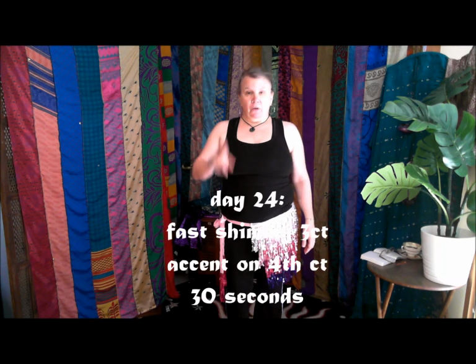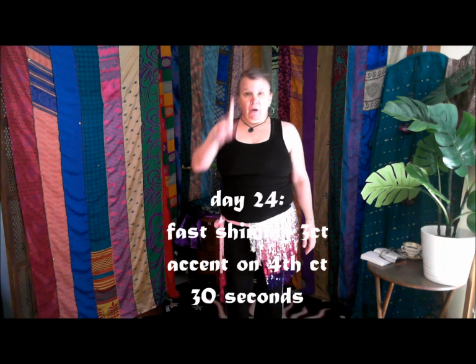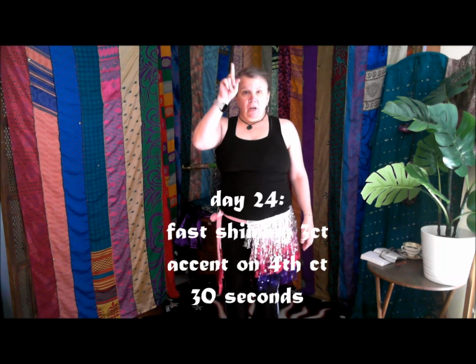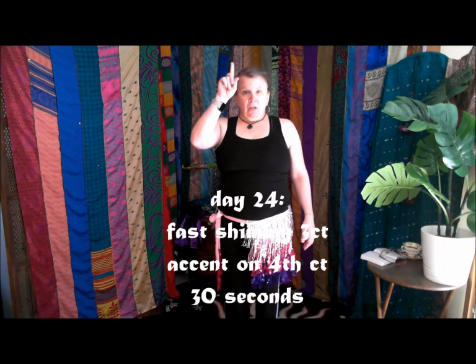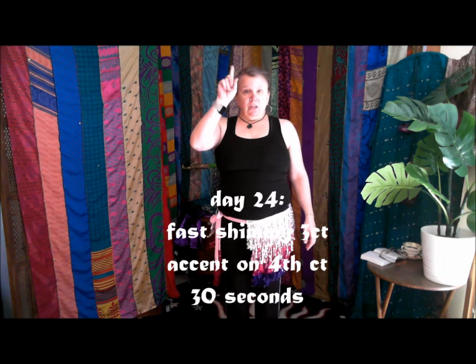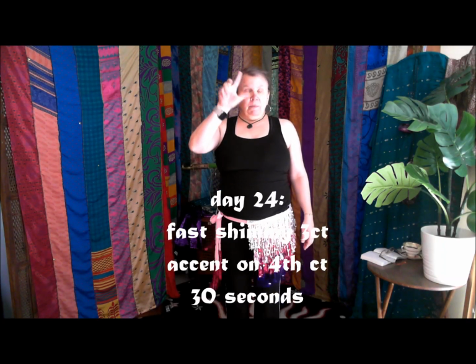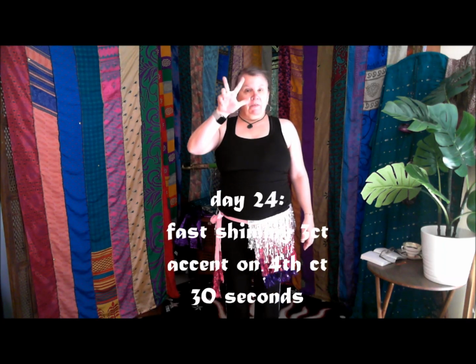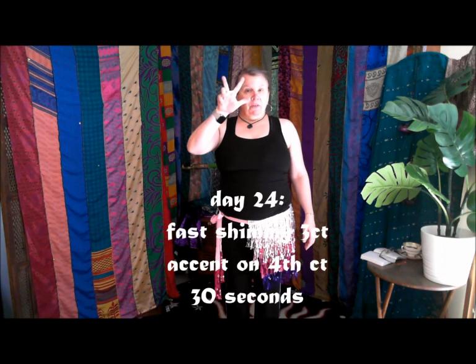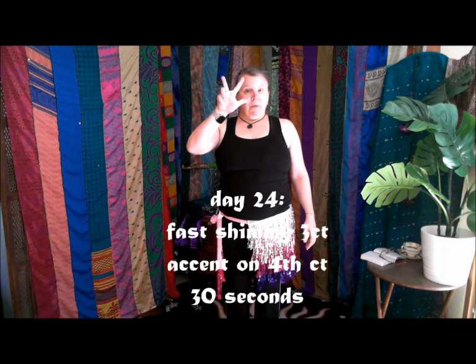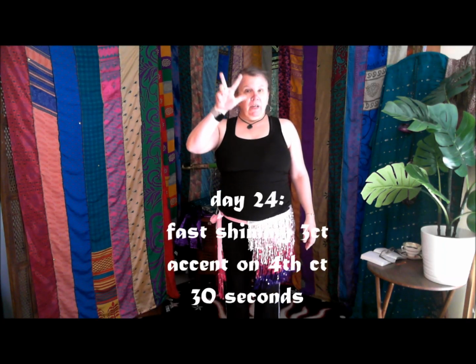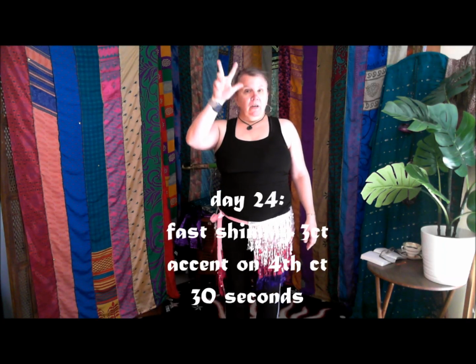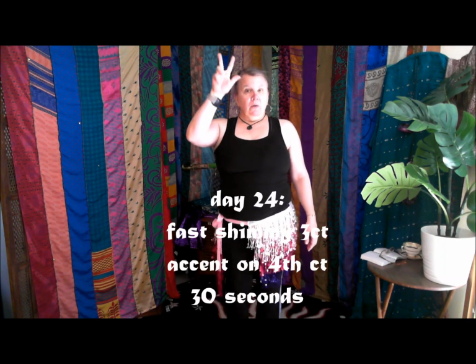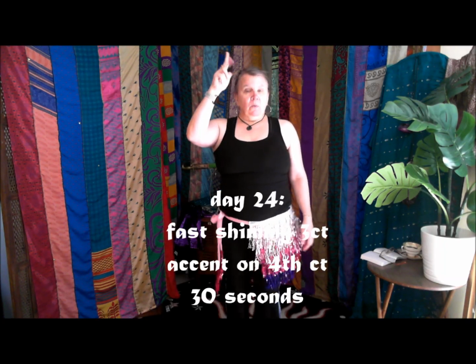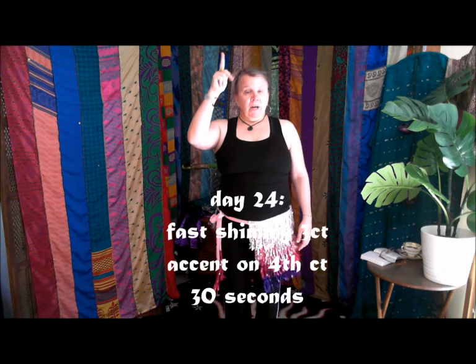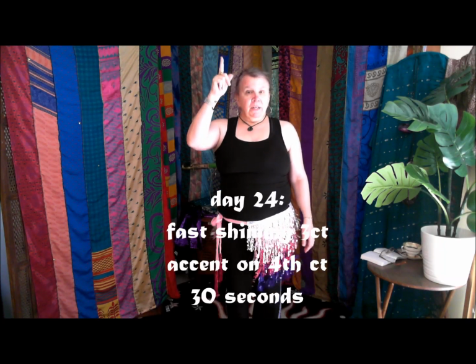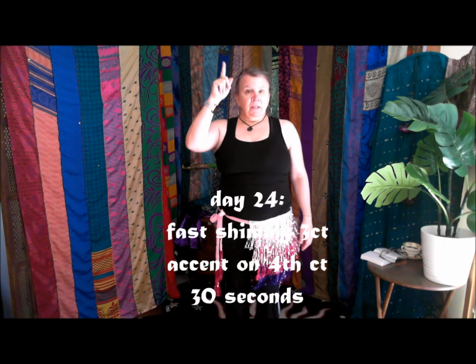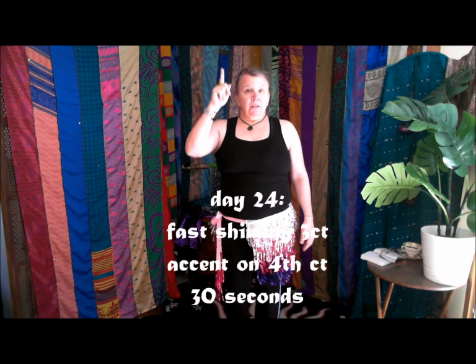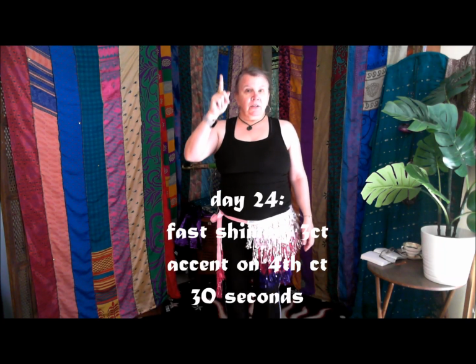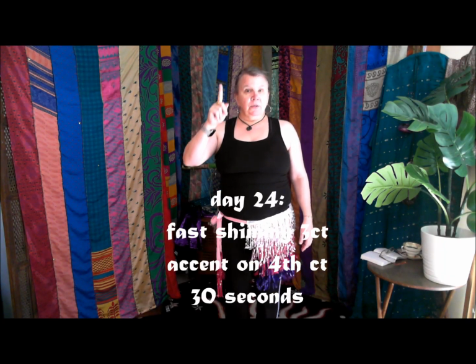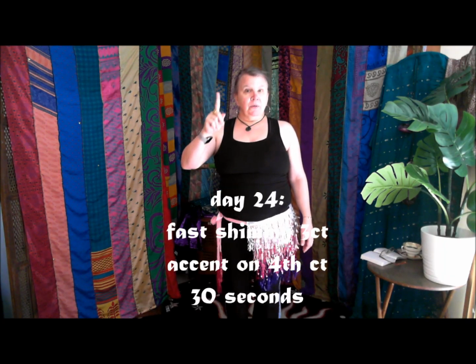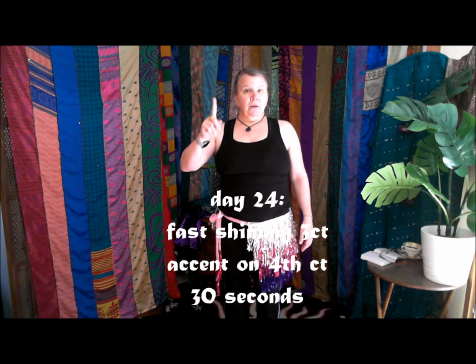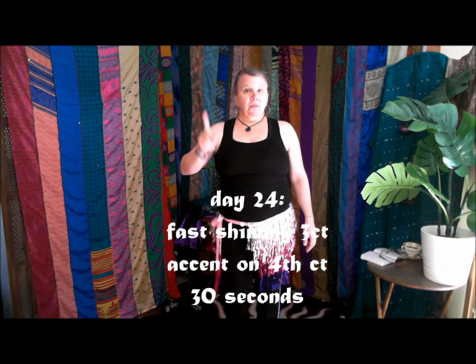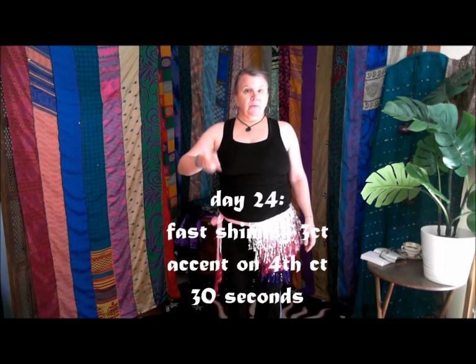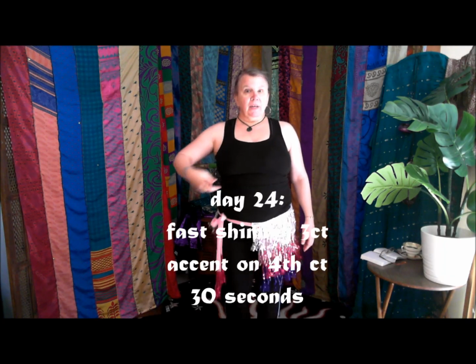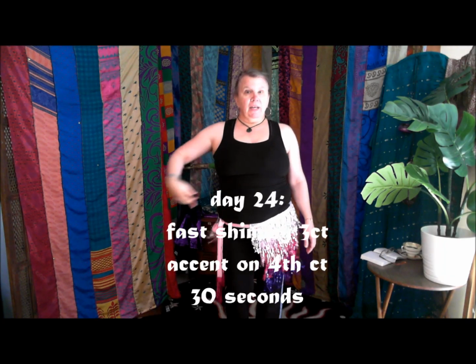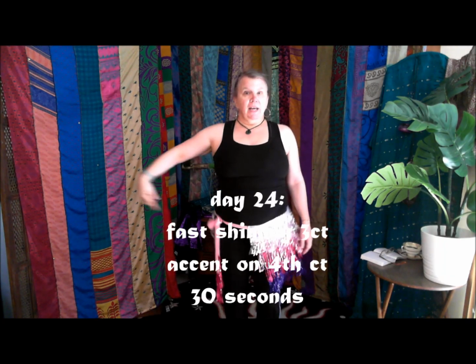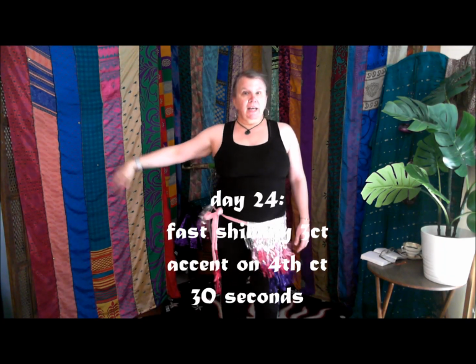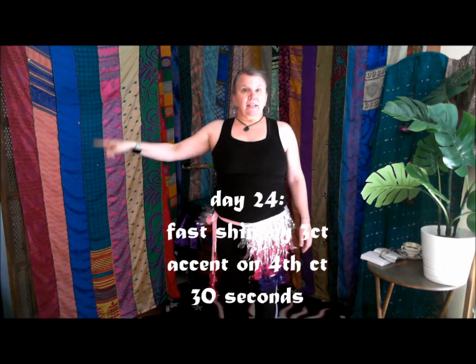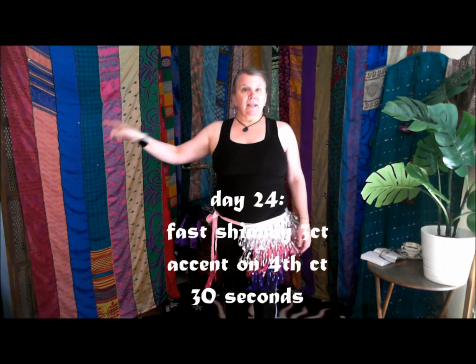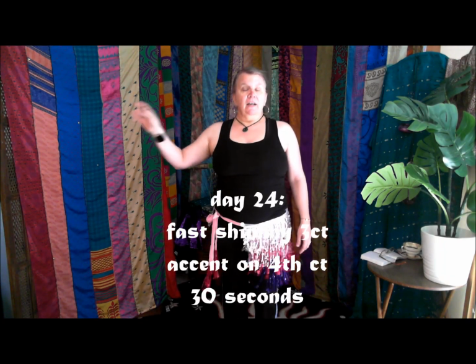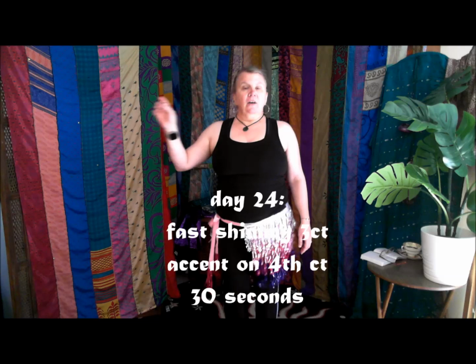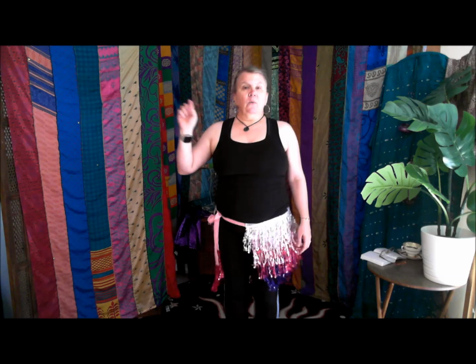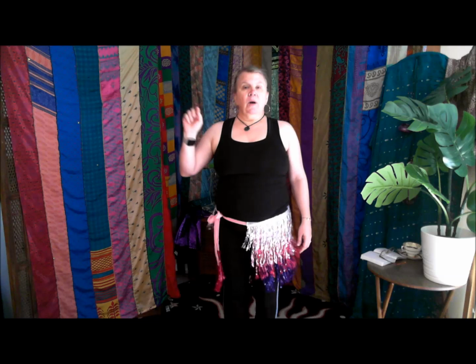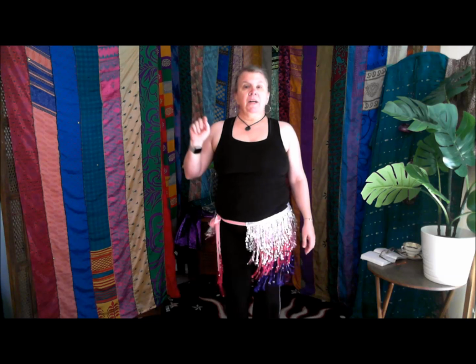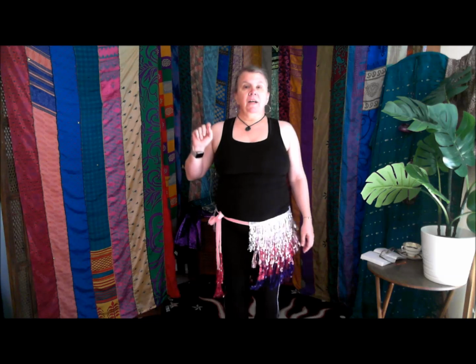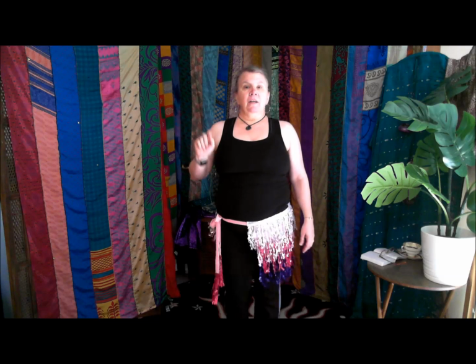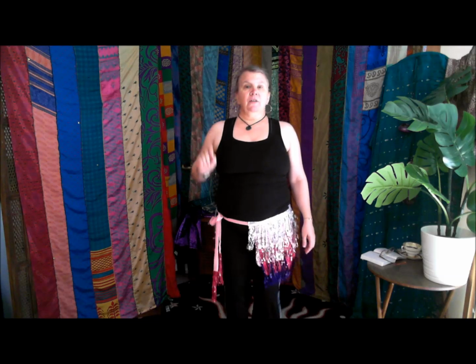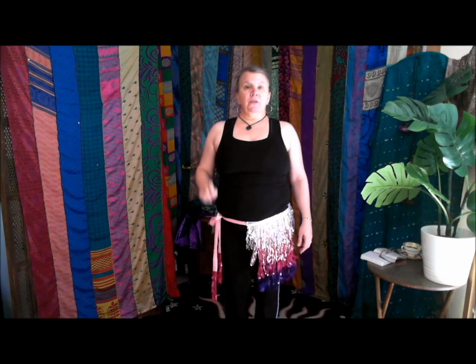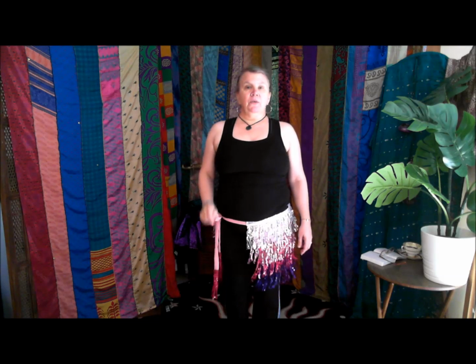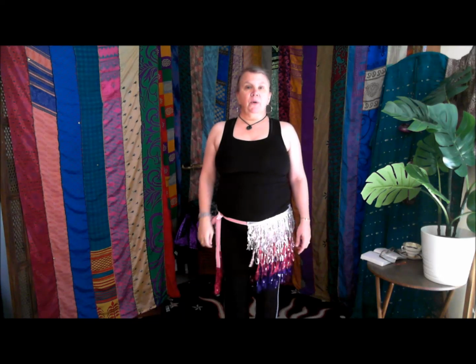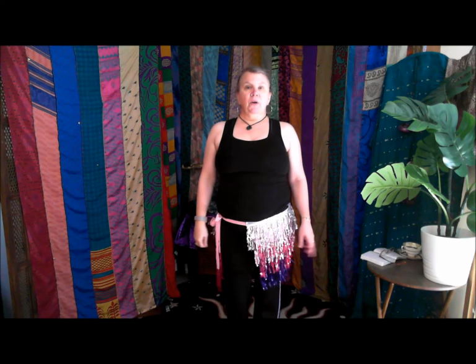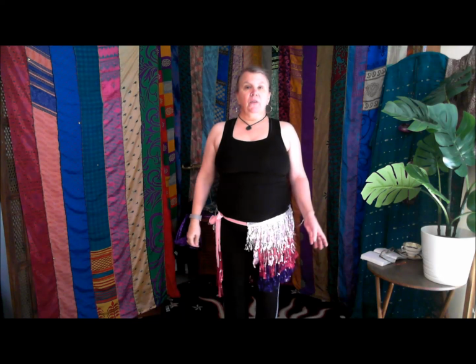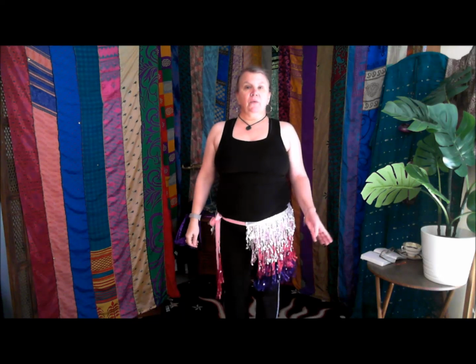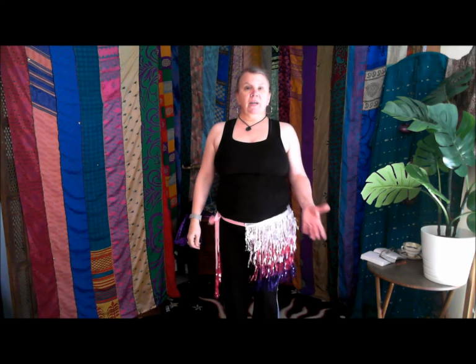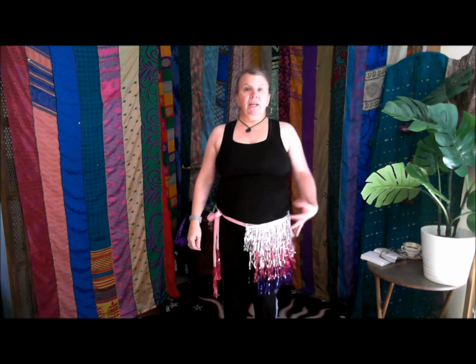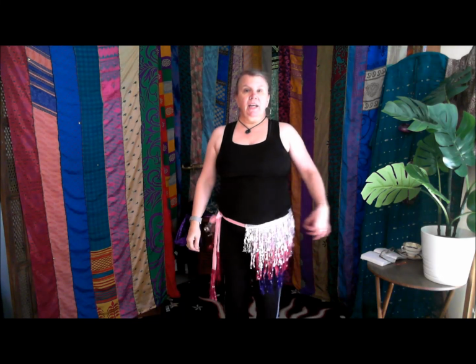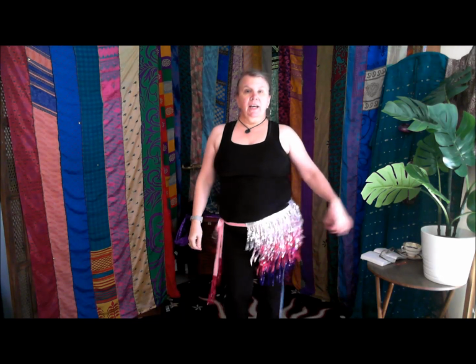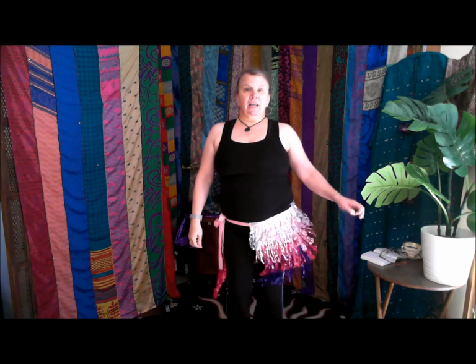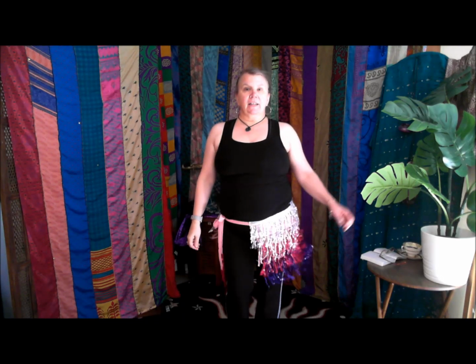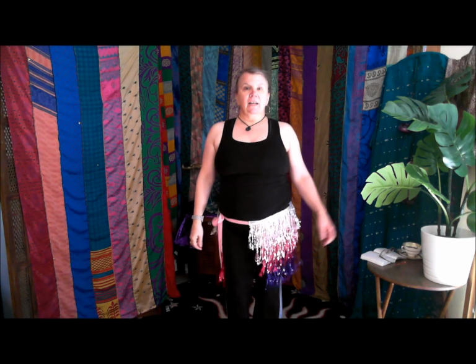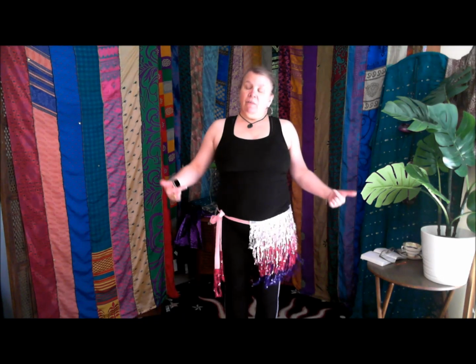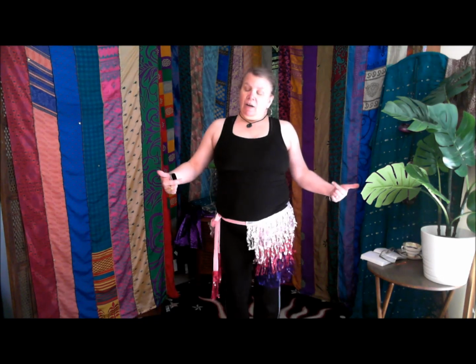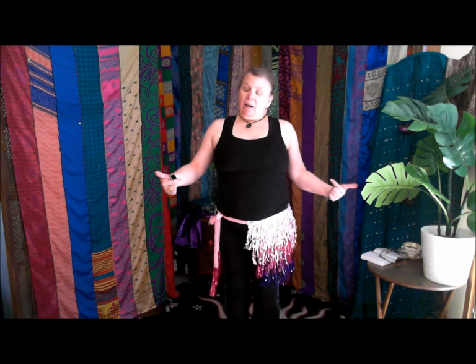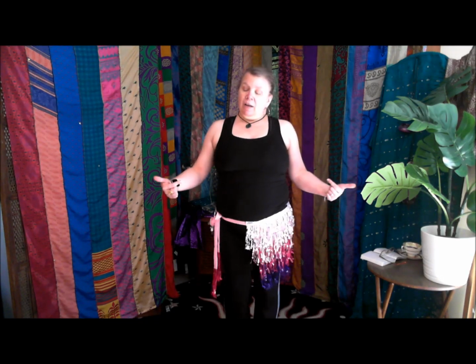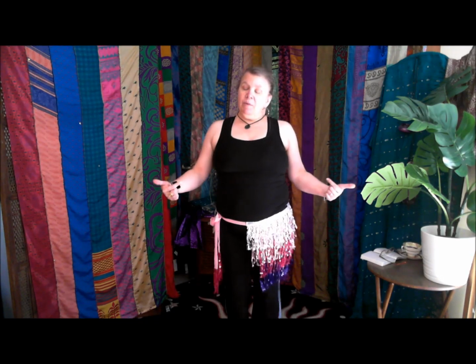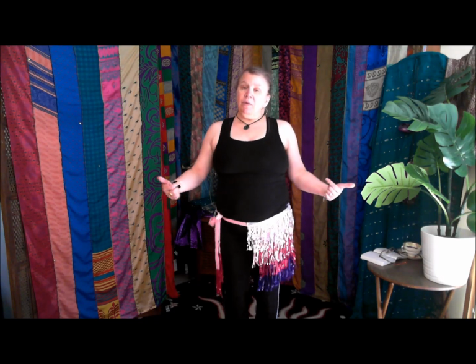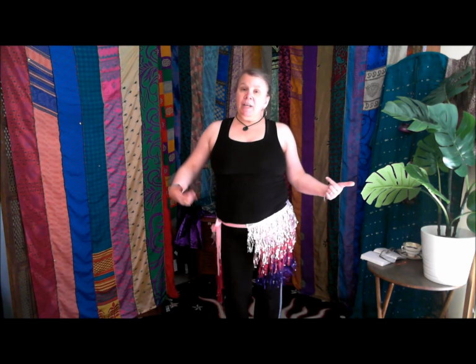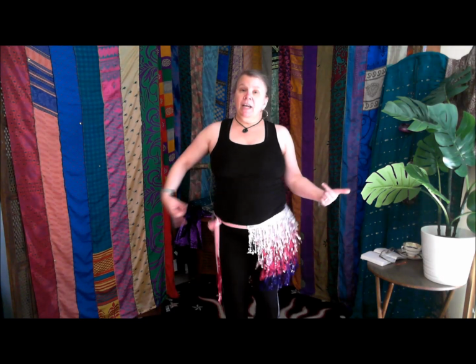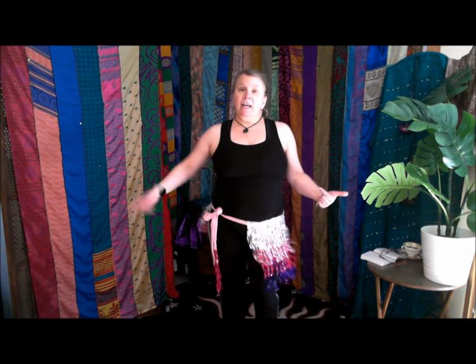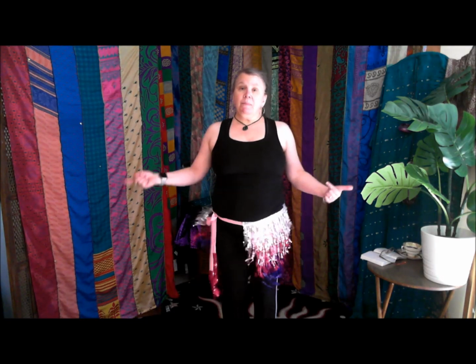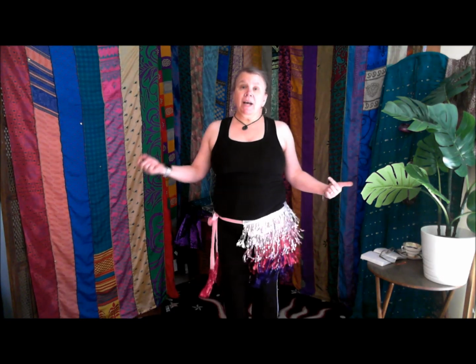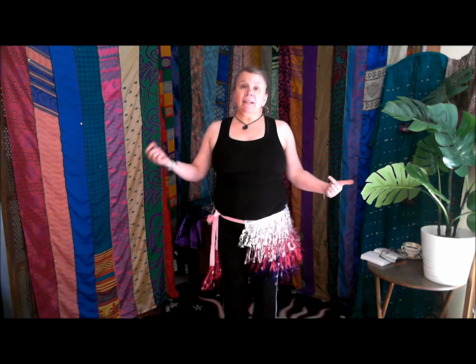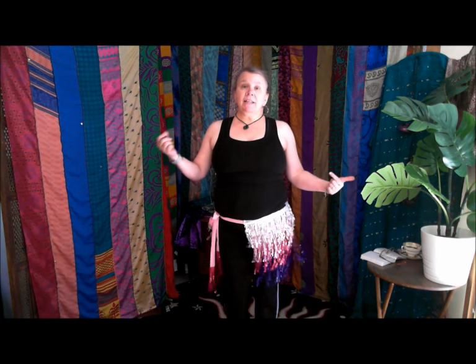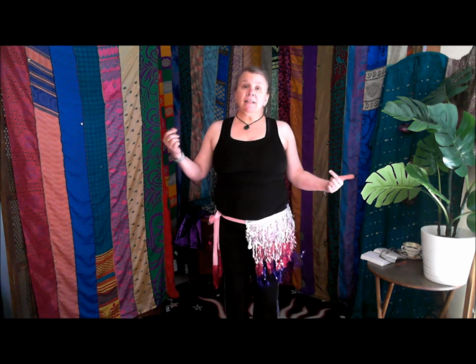So shimmy for three: one, two, three, hit. One, two, three, hit. I'm doing hip accents.